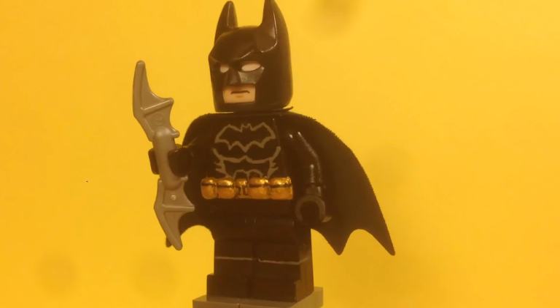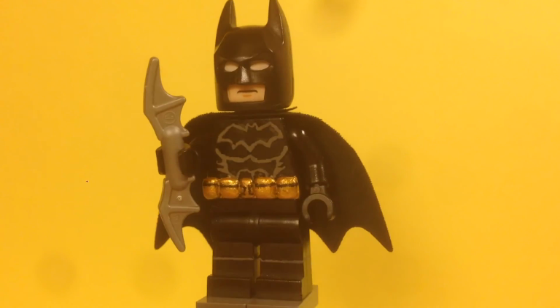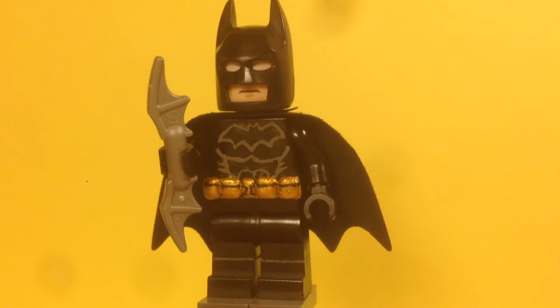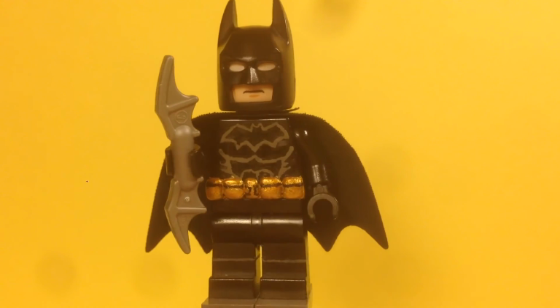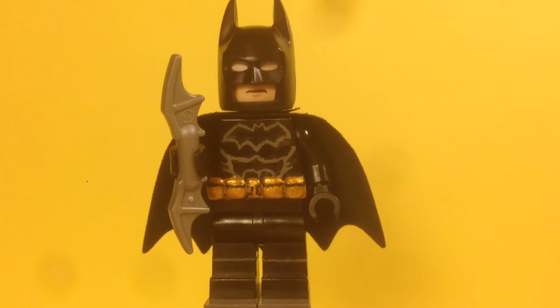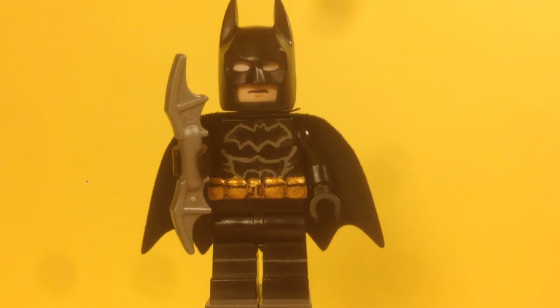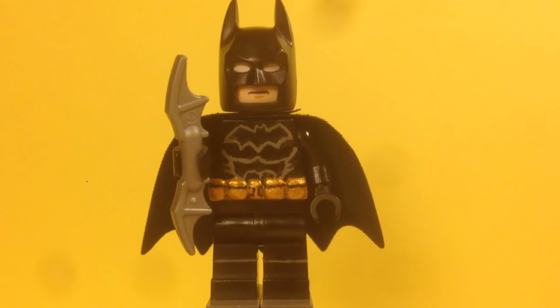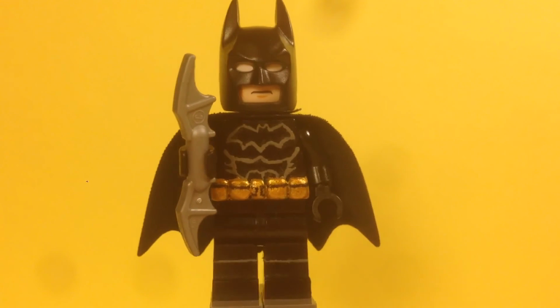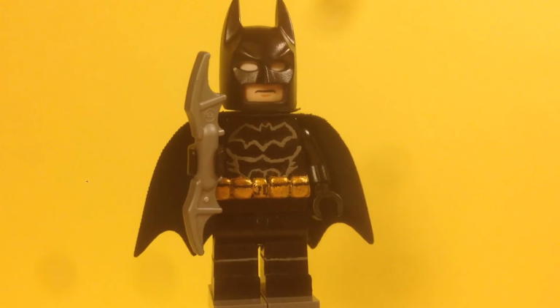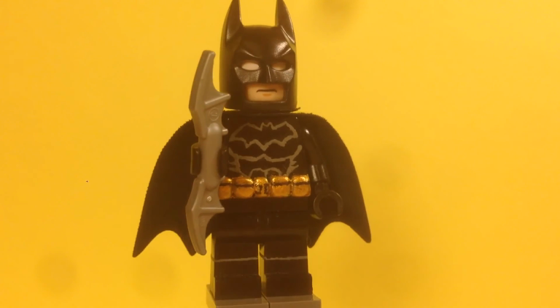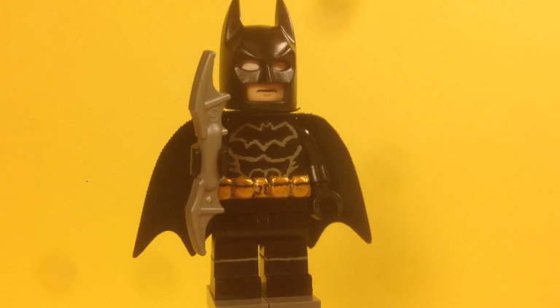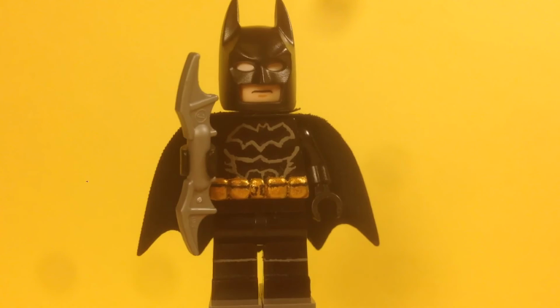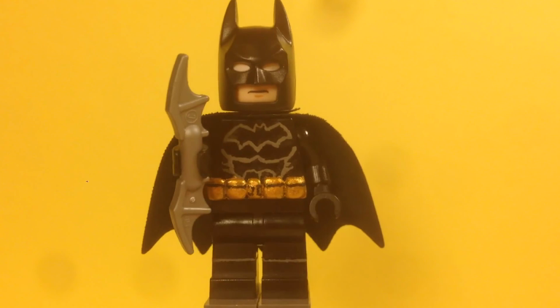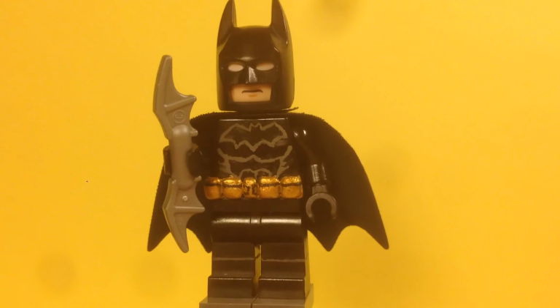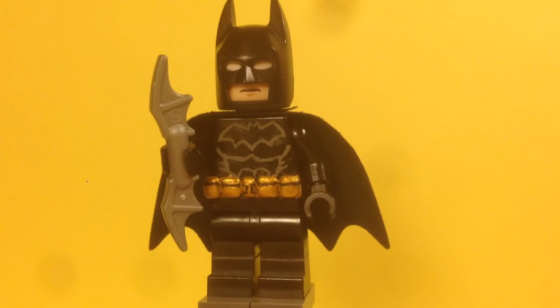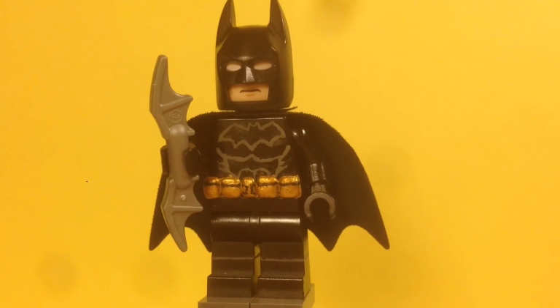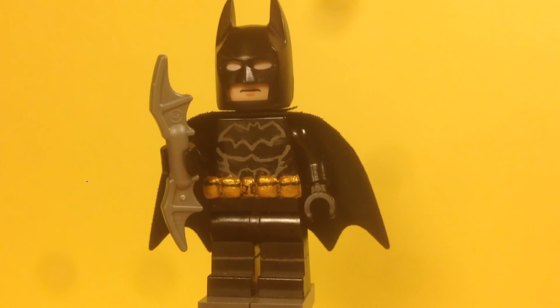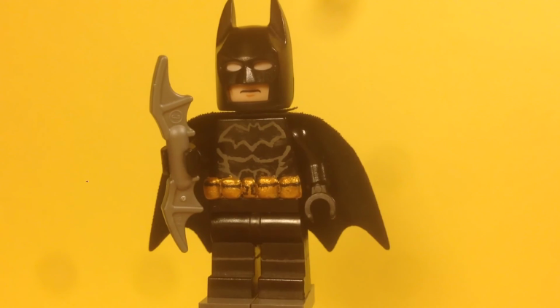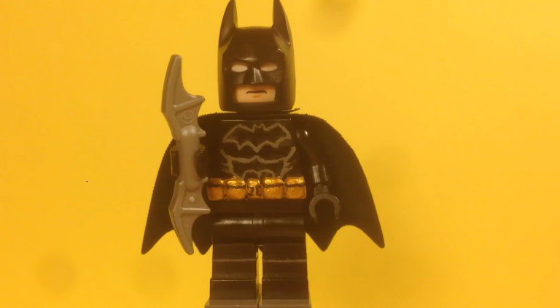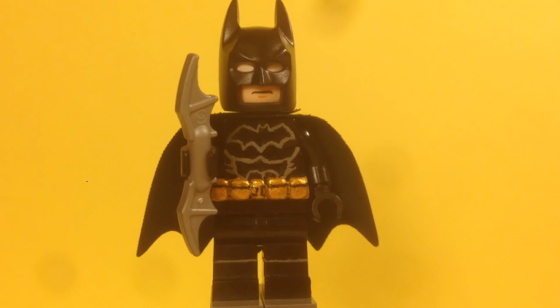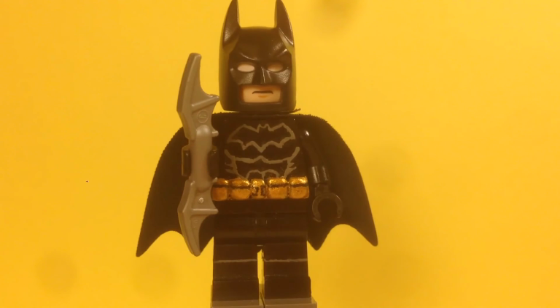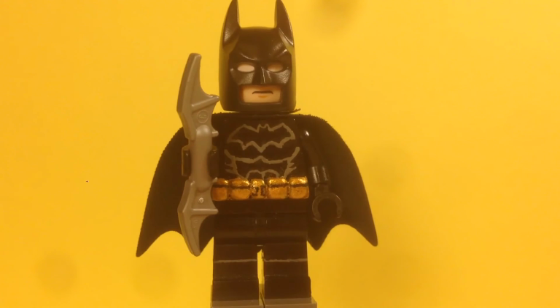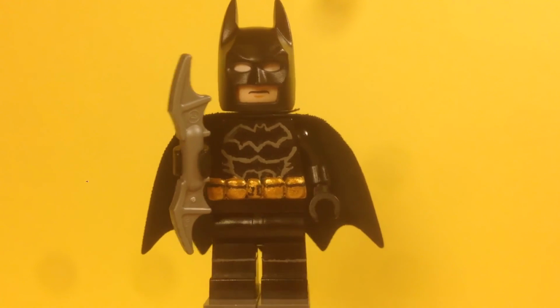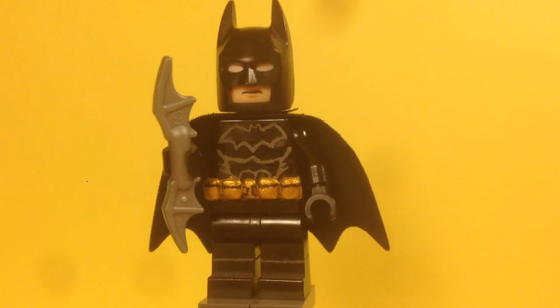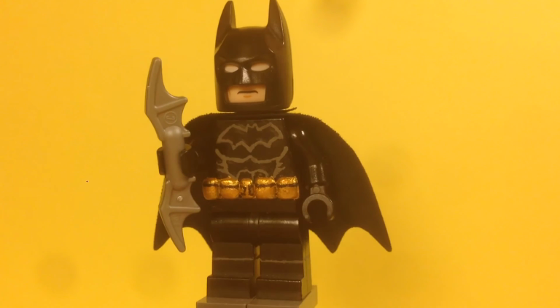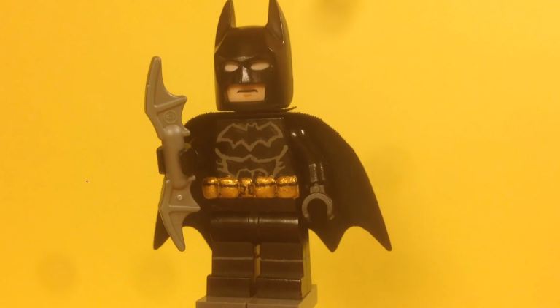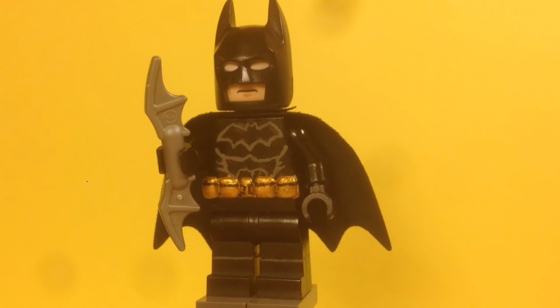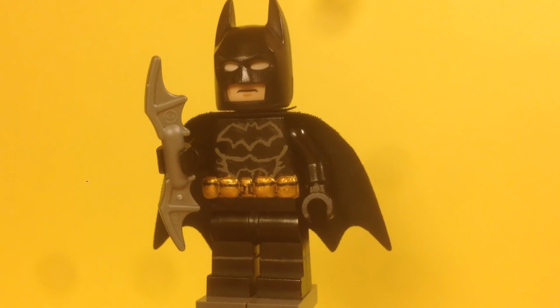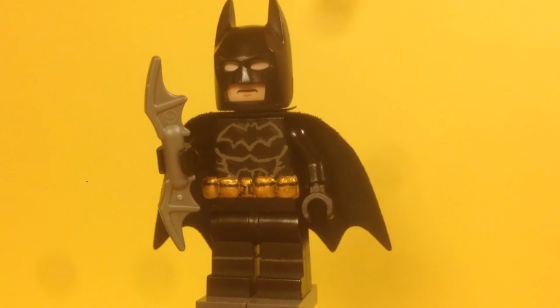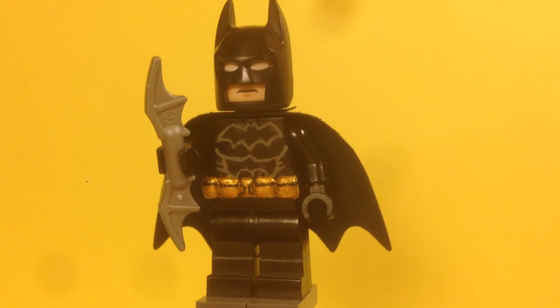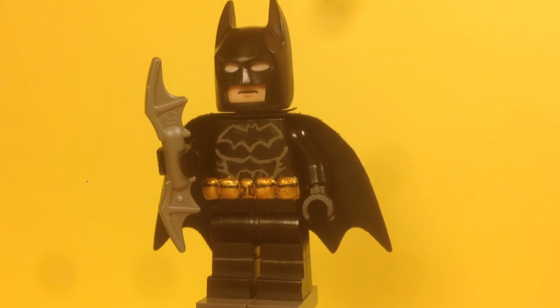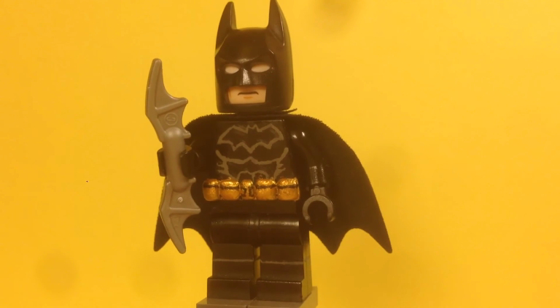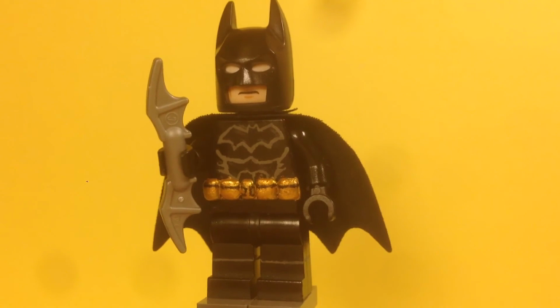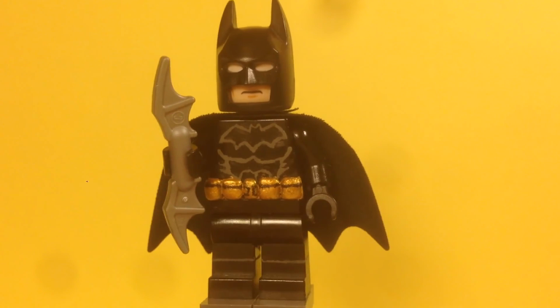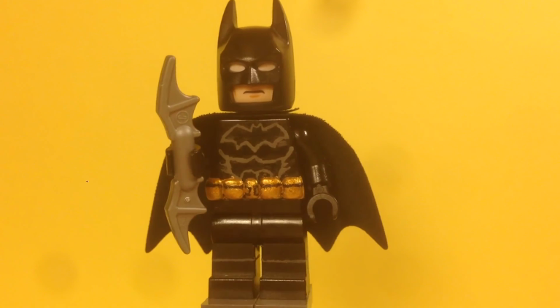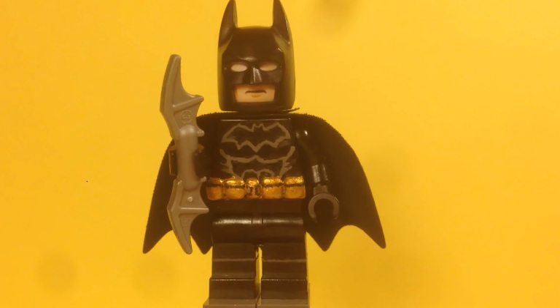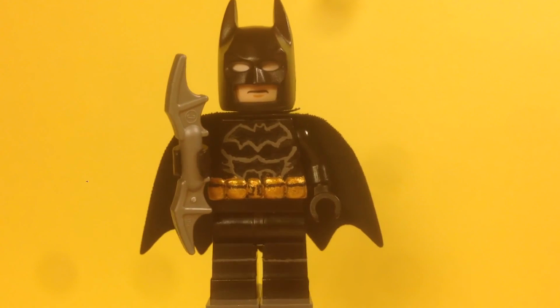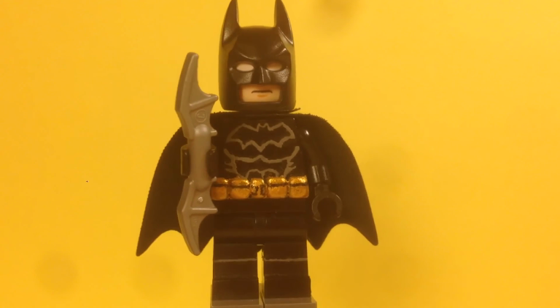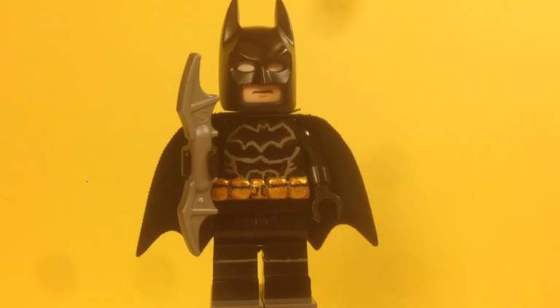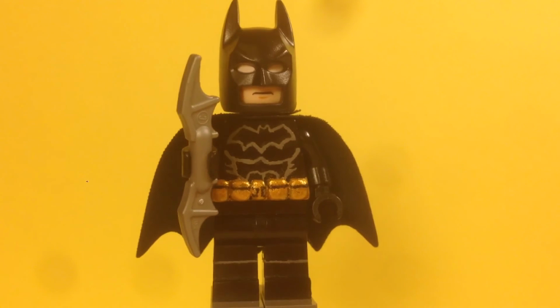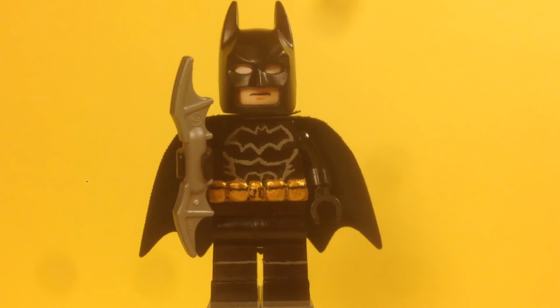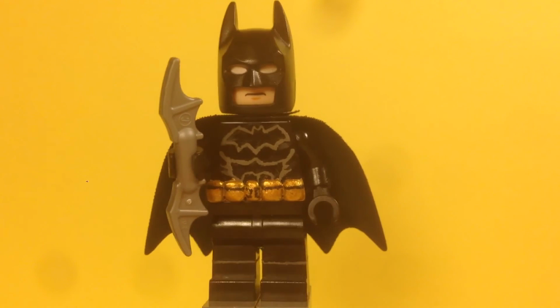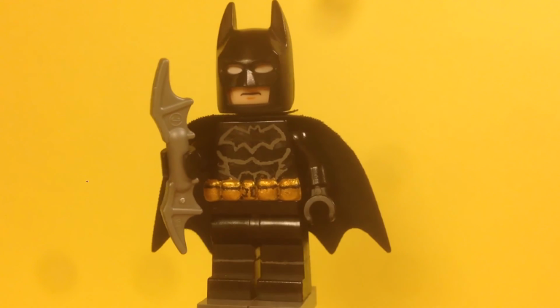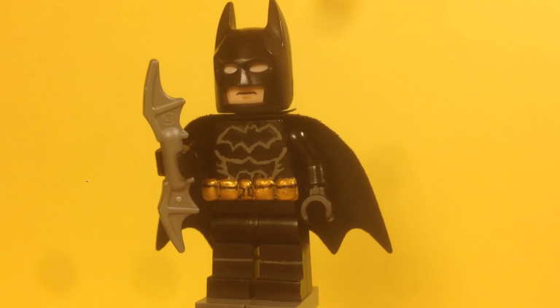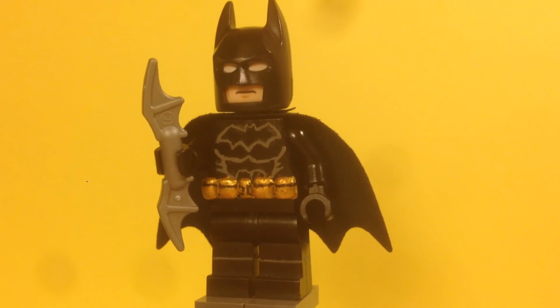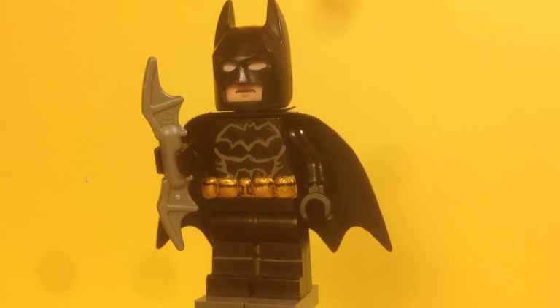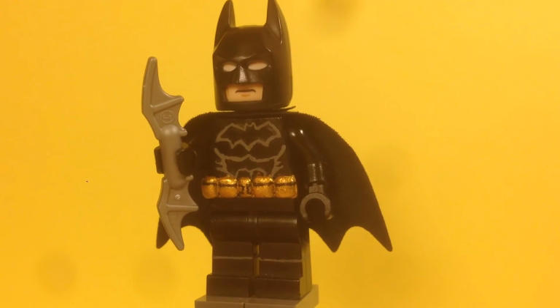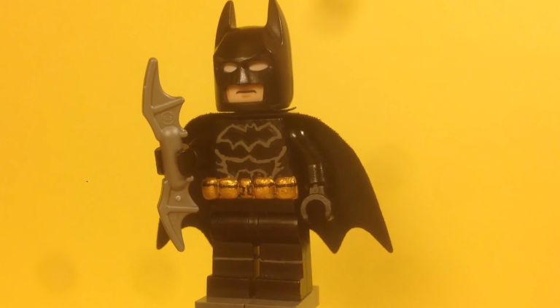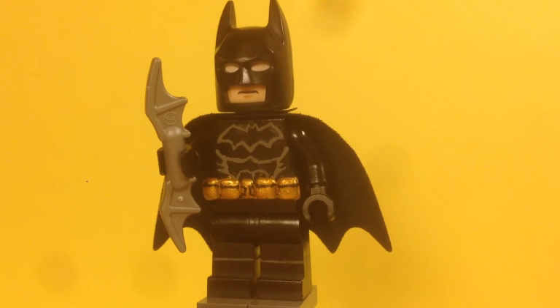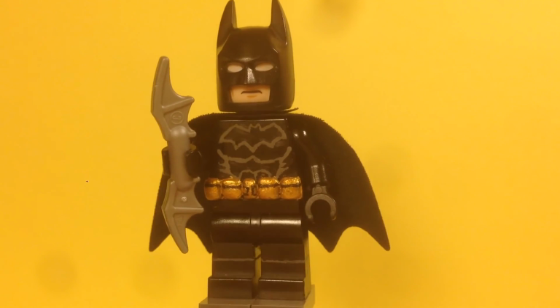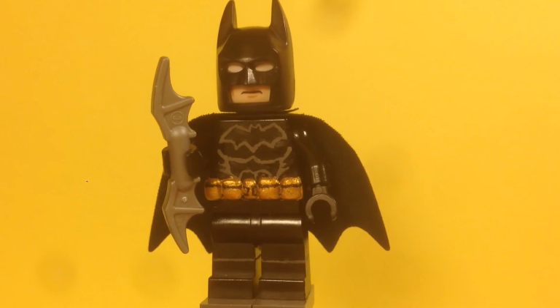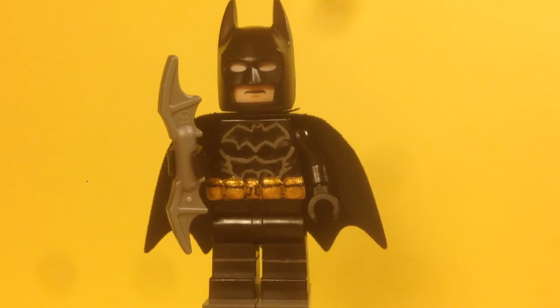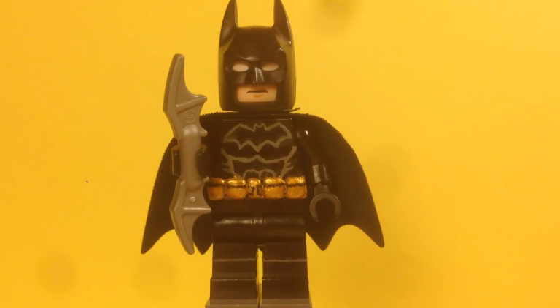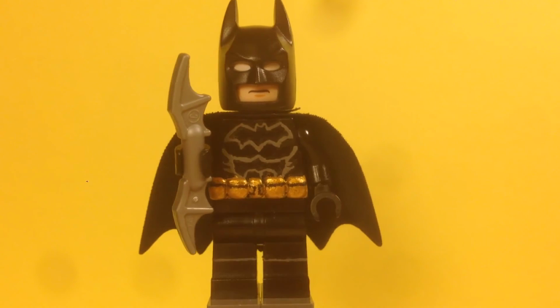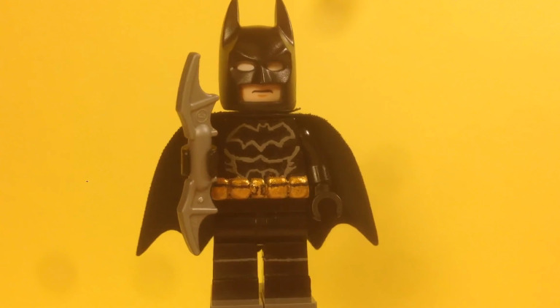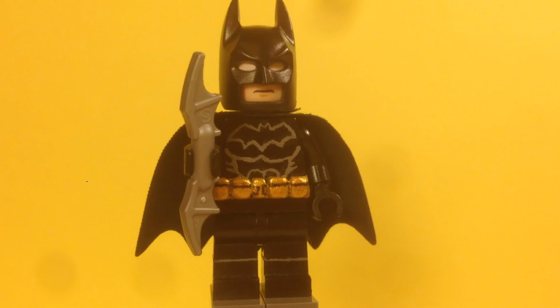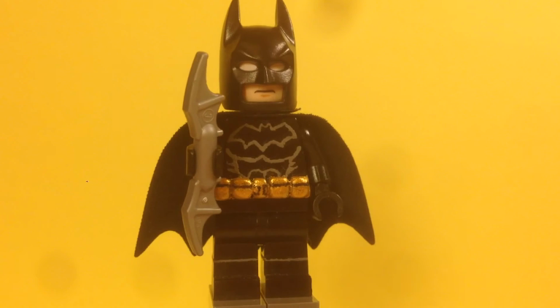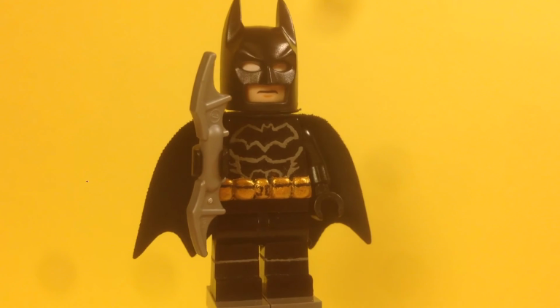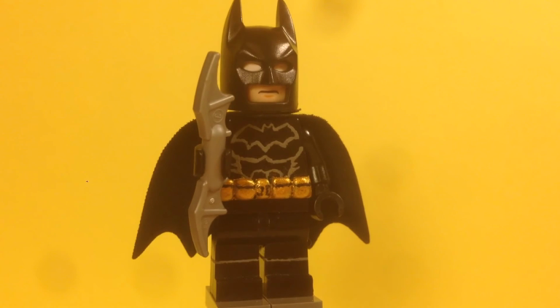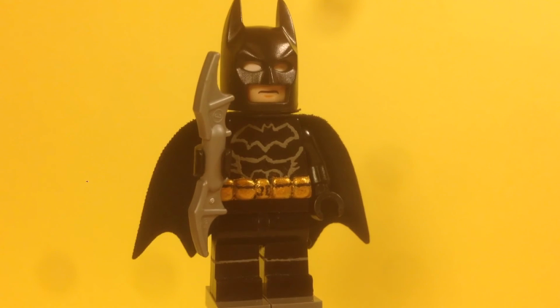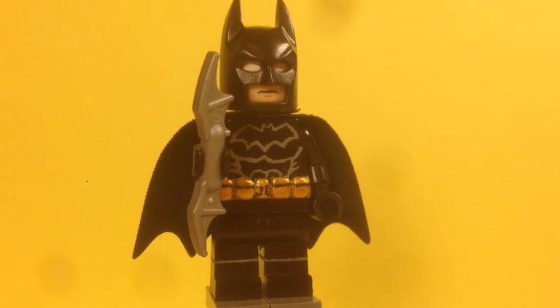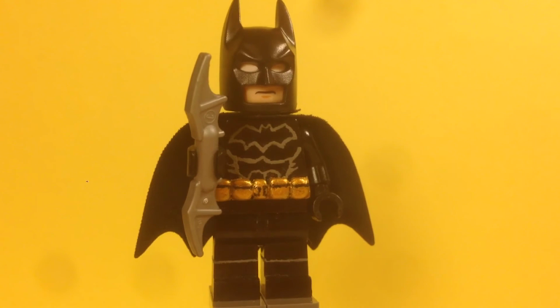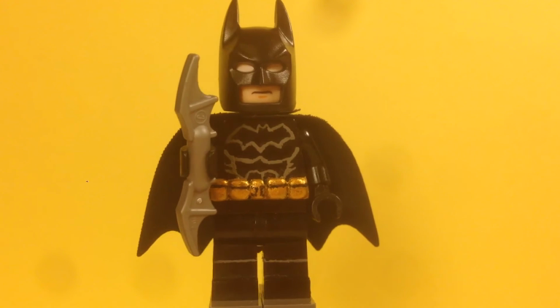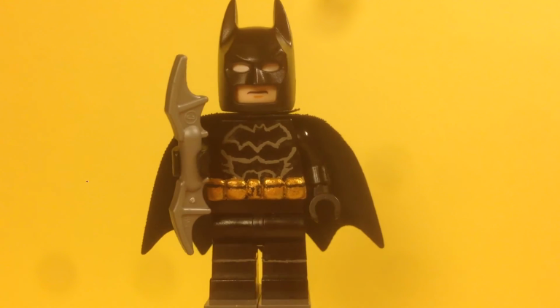The rest of the figure is pretty standard — just a regular cape and regular head. The batarang is a newer one from Batman v Superman sets, so it's silver instead of black.